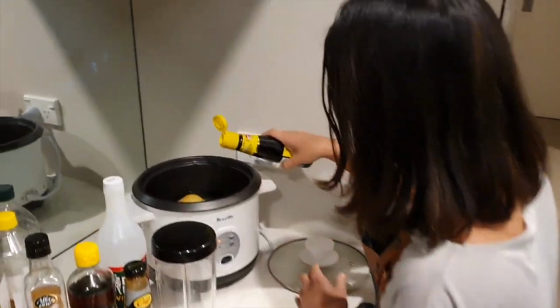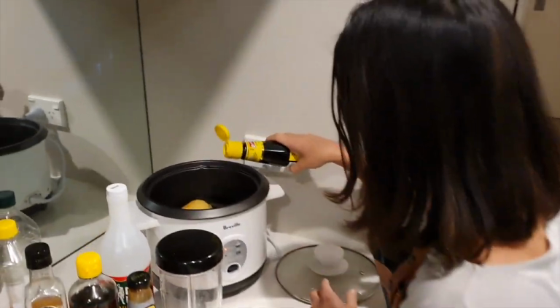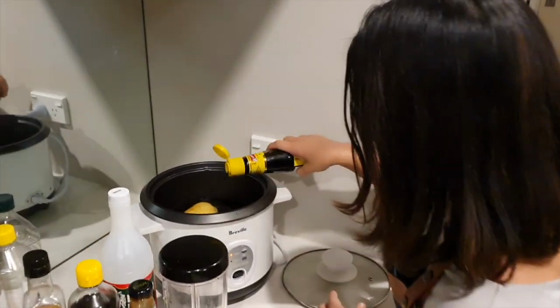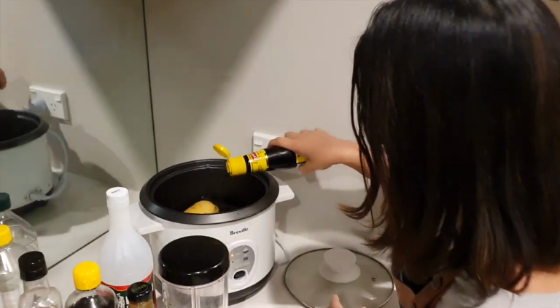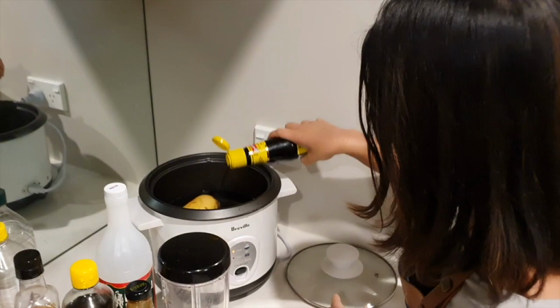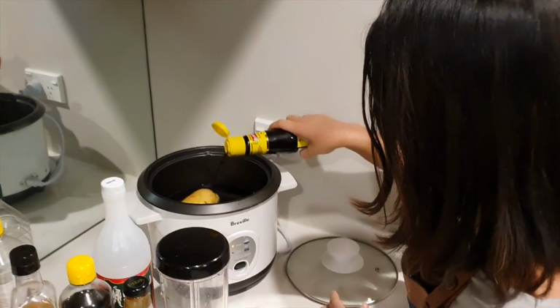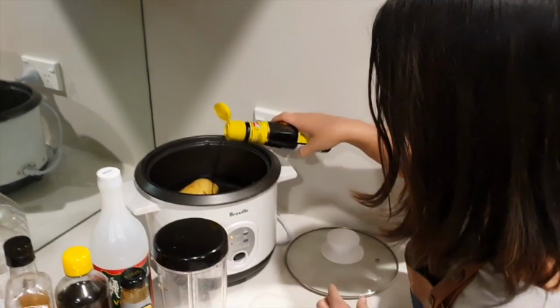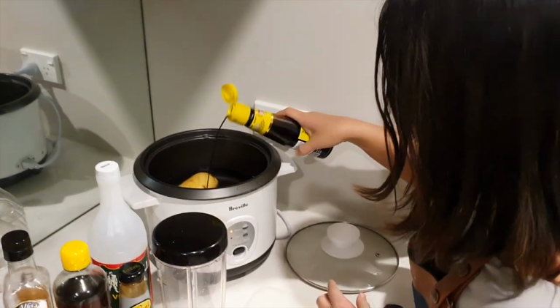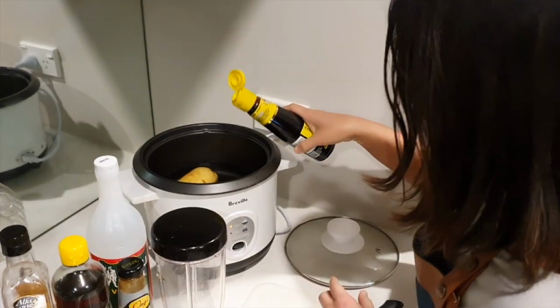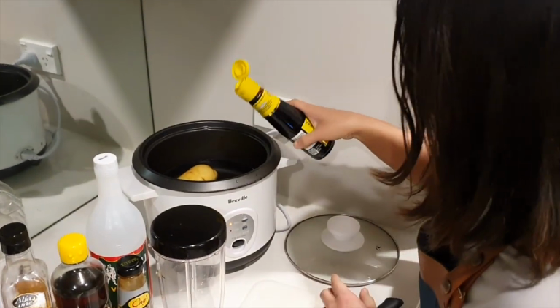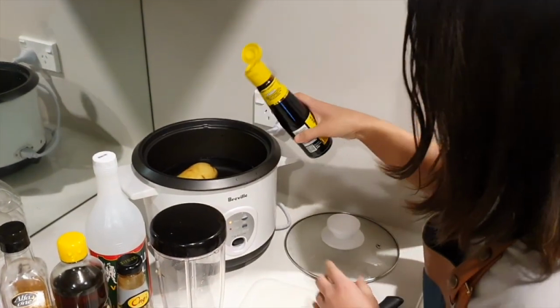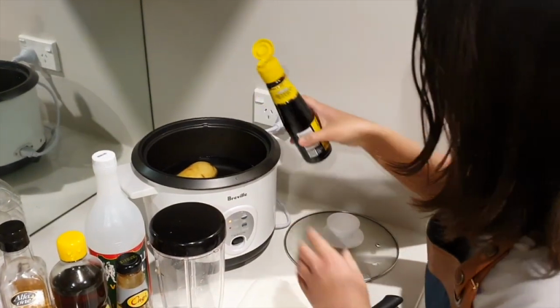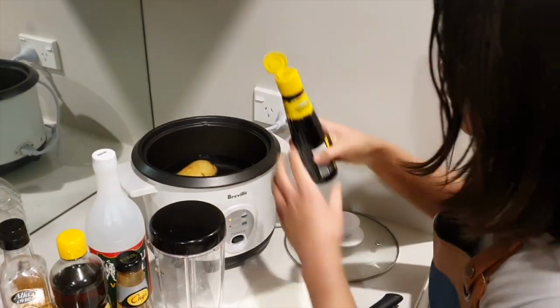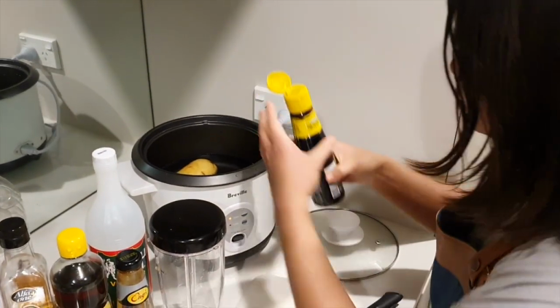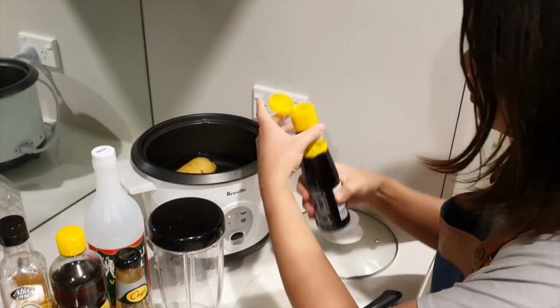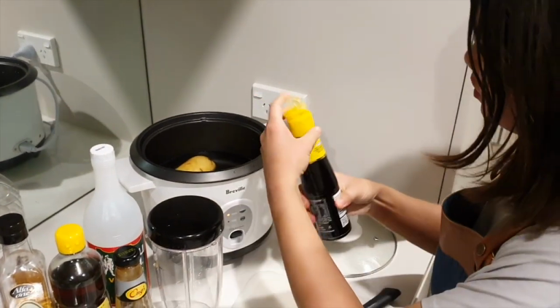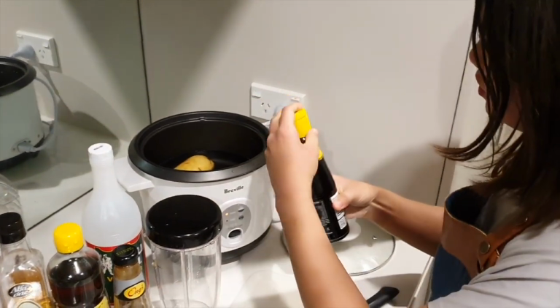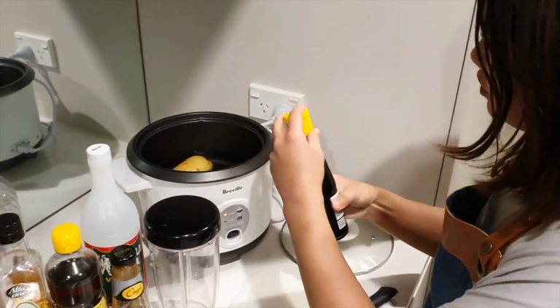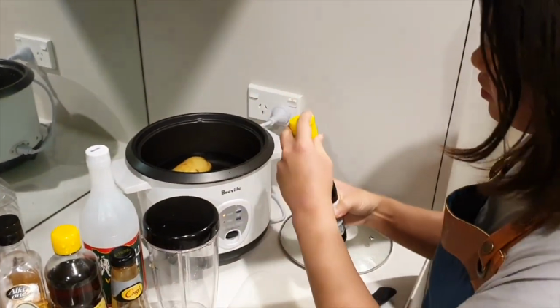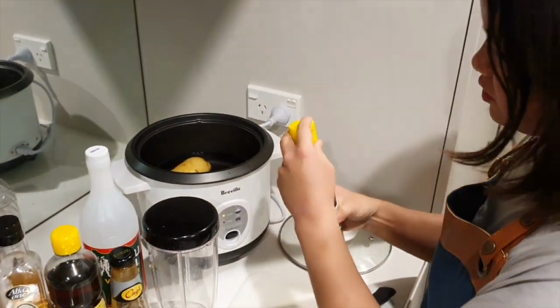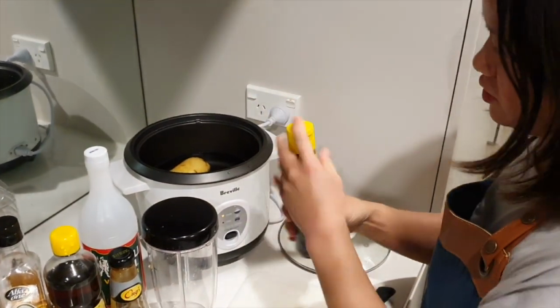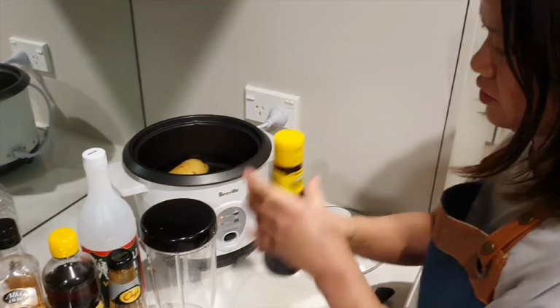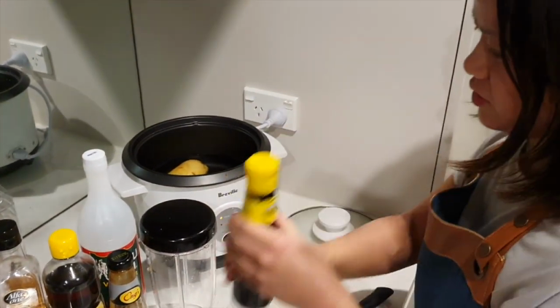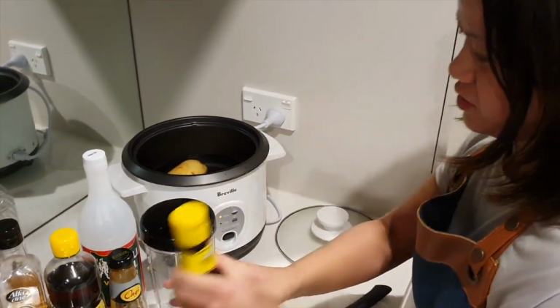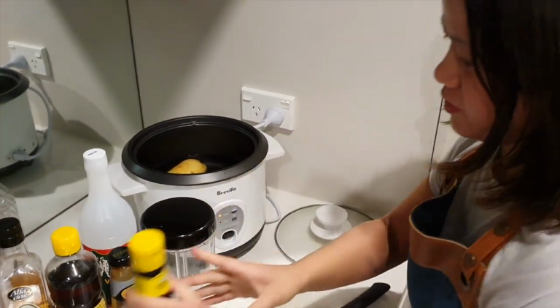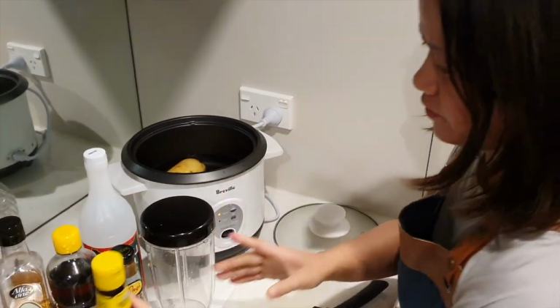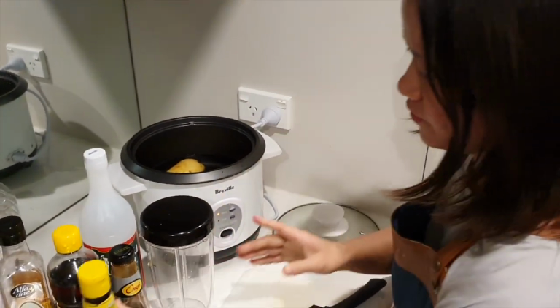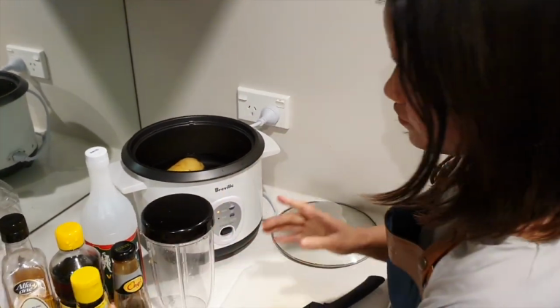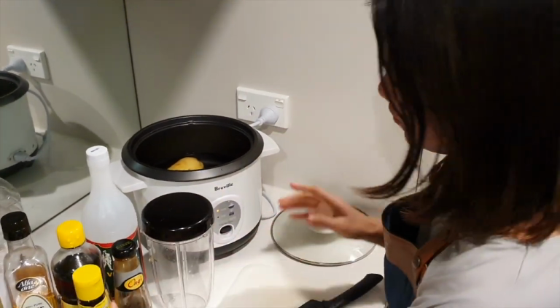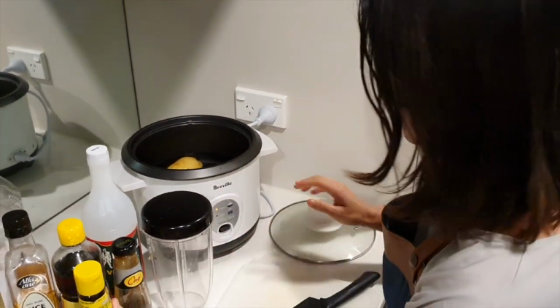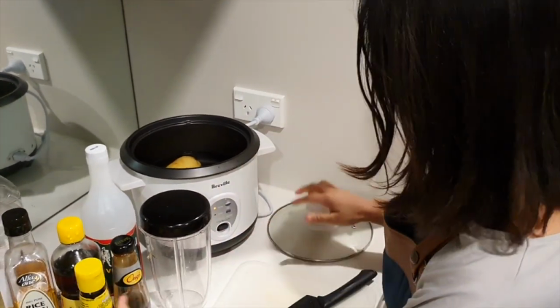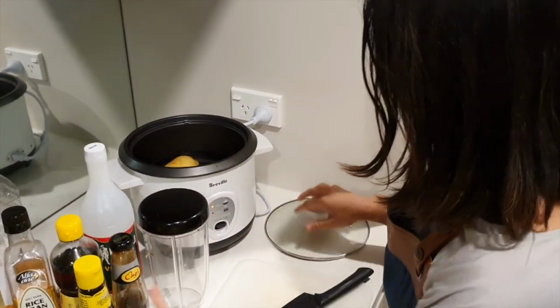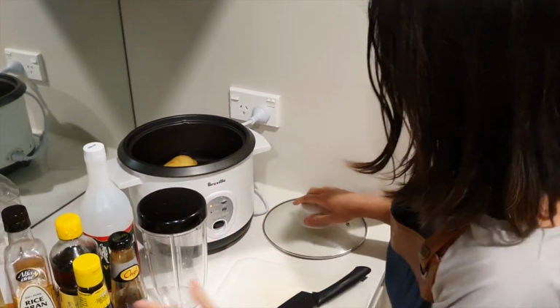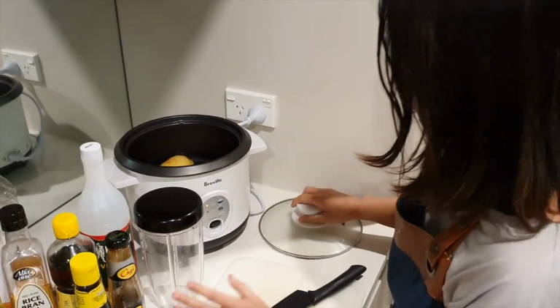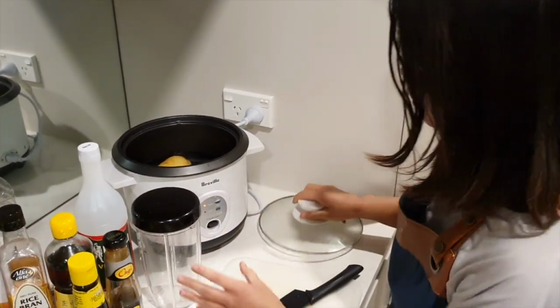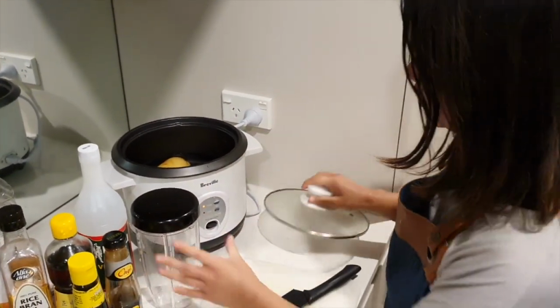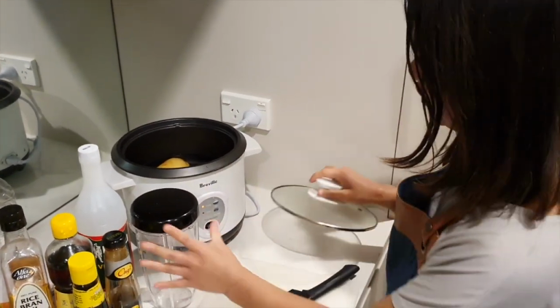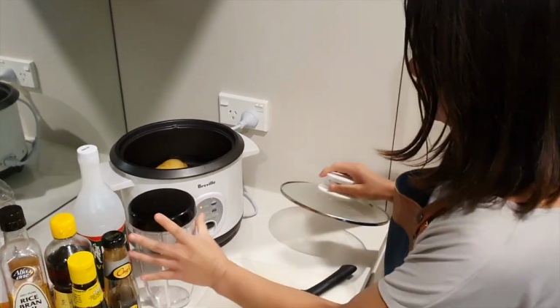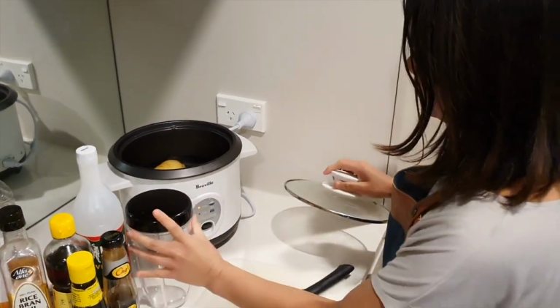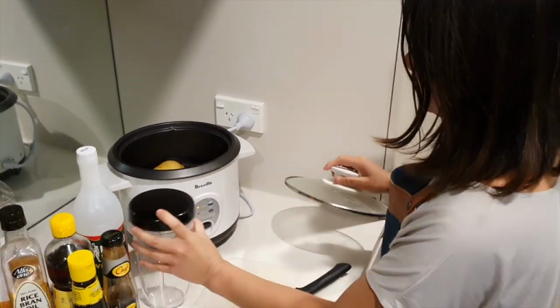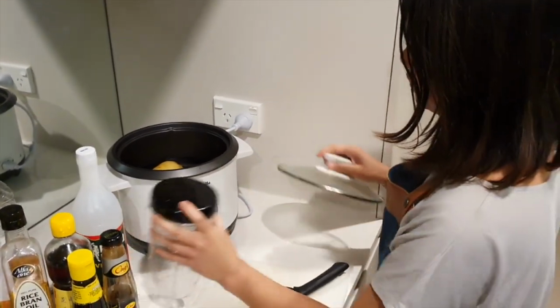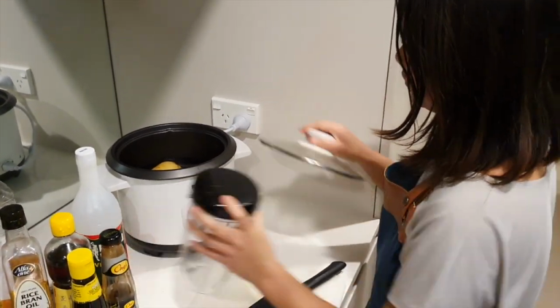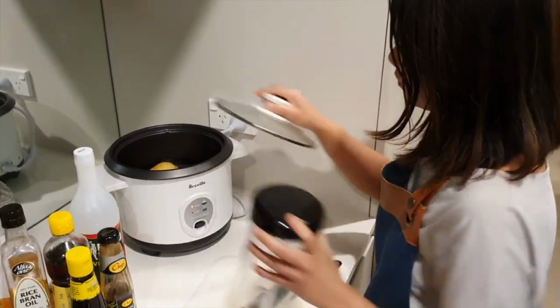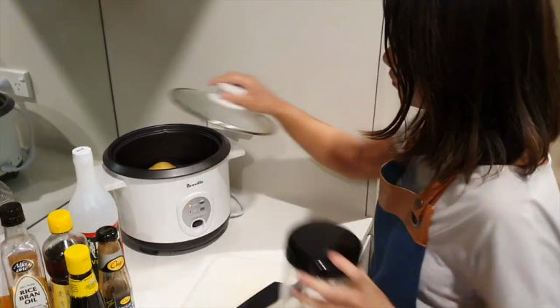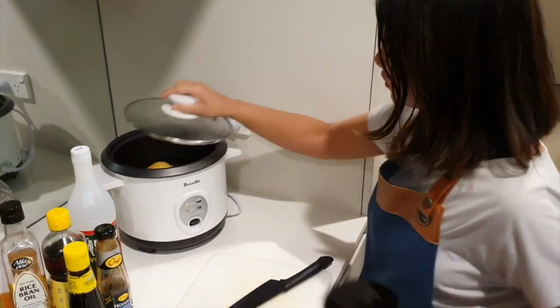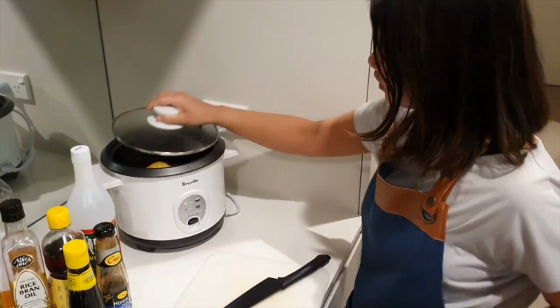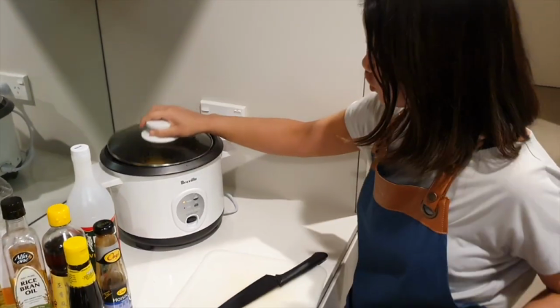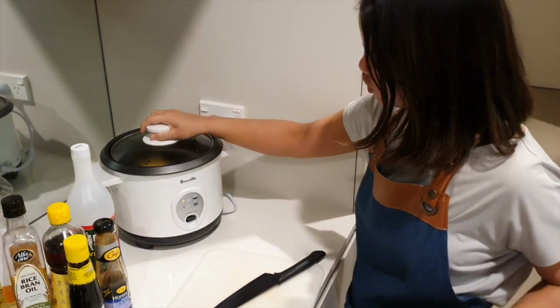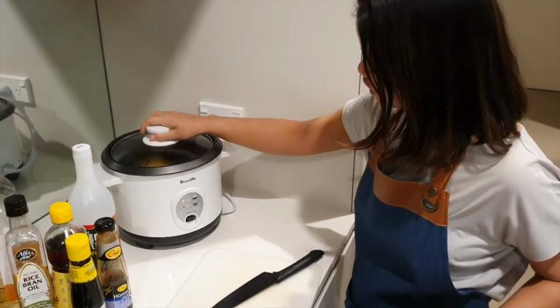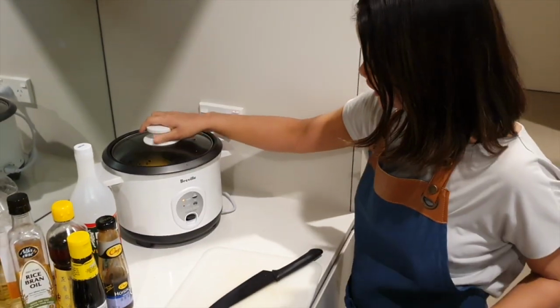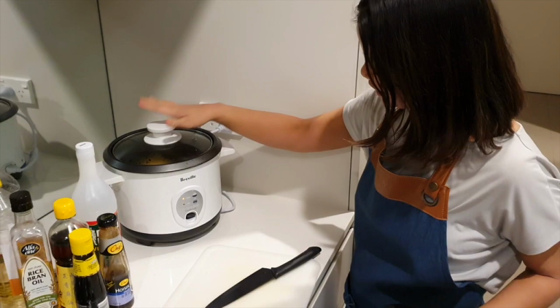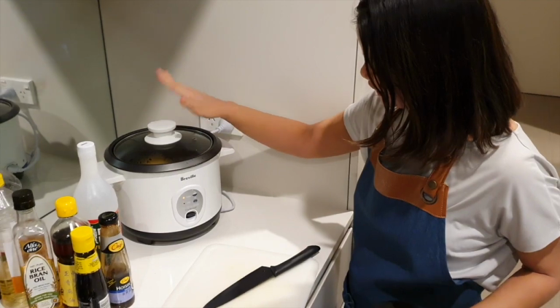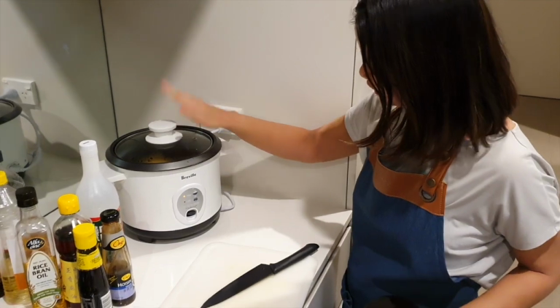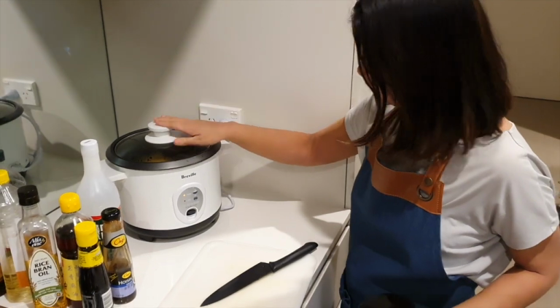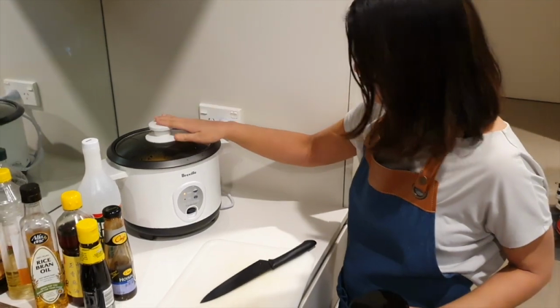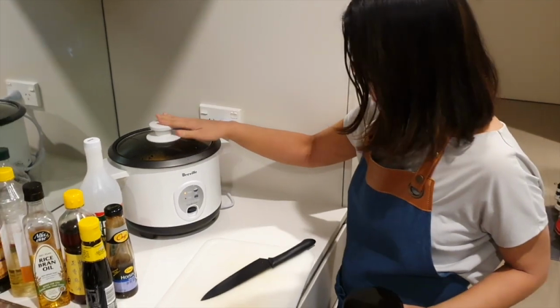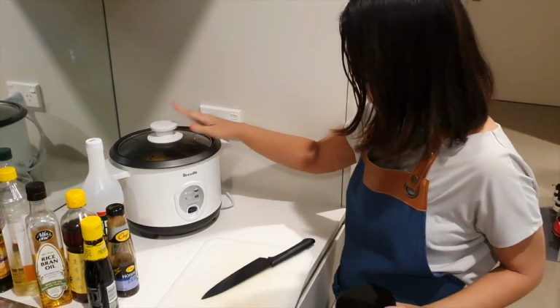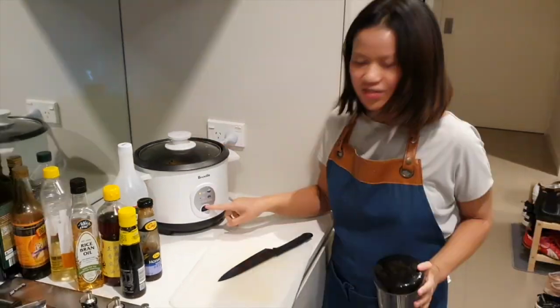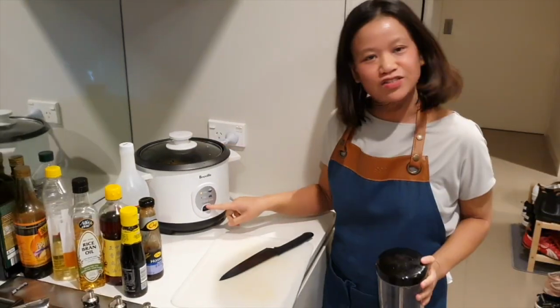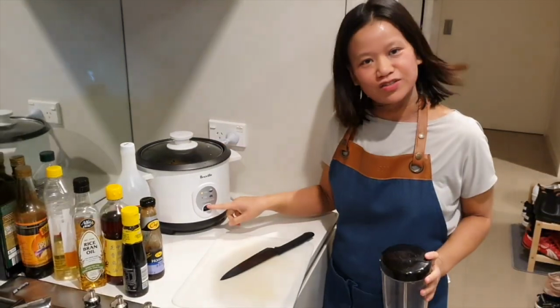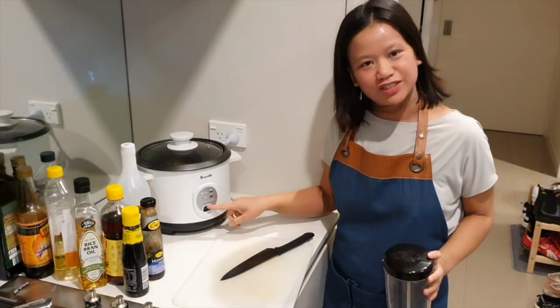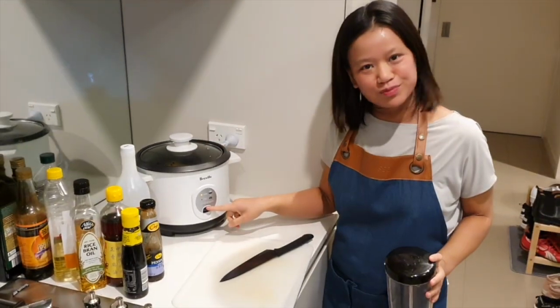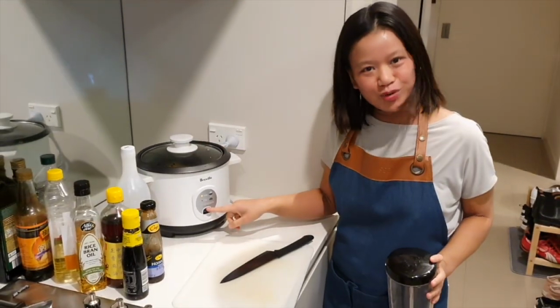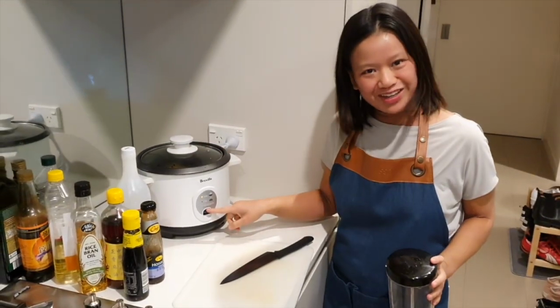Just put that in there, and now we're ready. Get that lid on — let's boil.